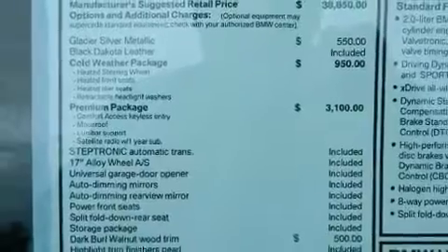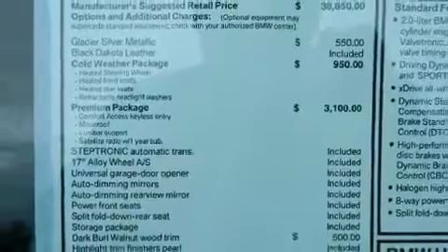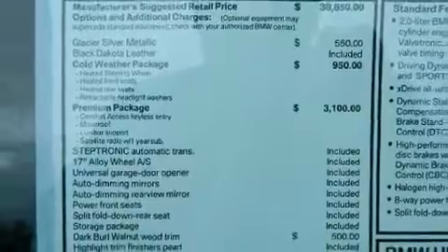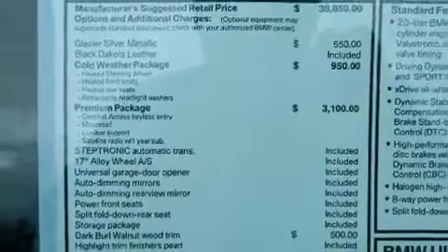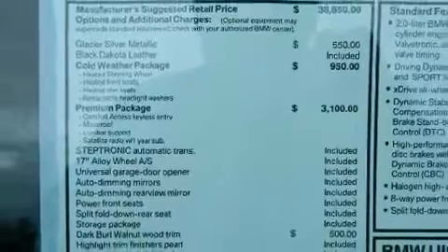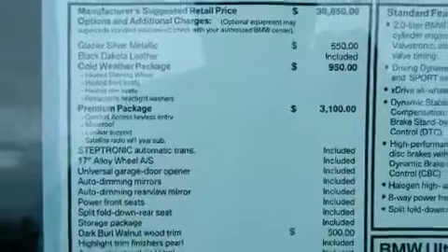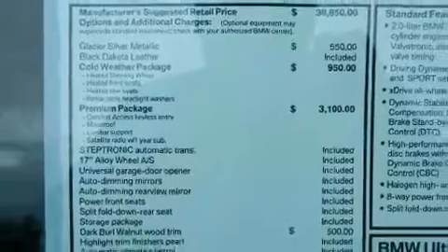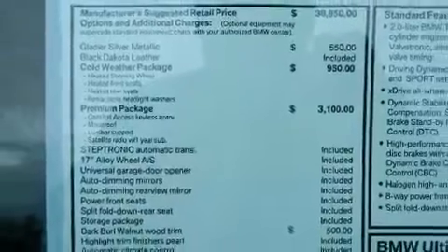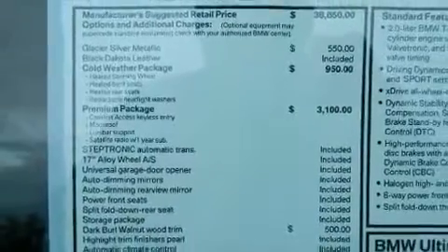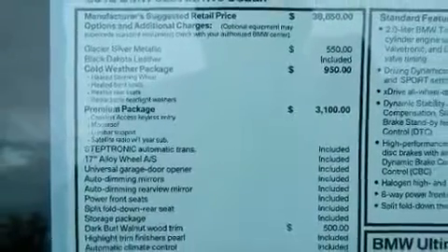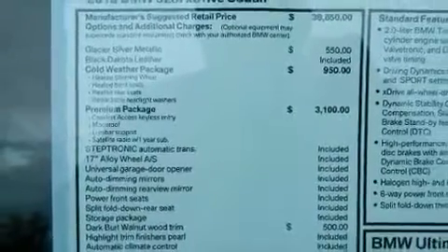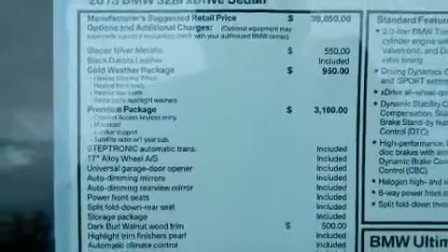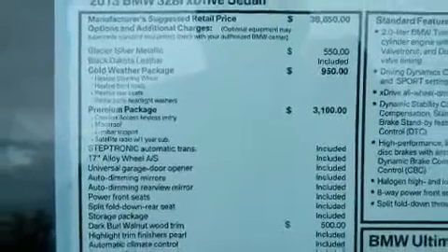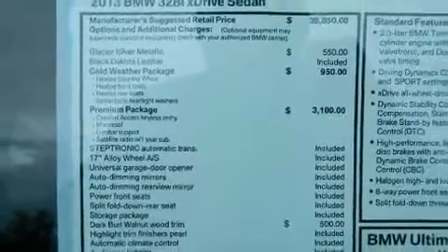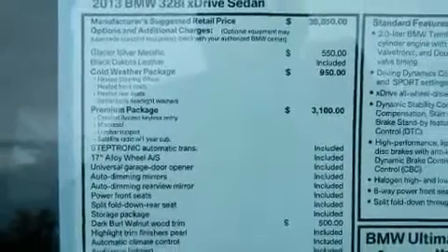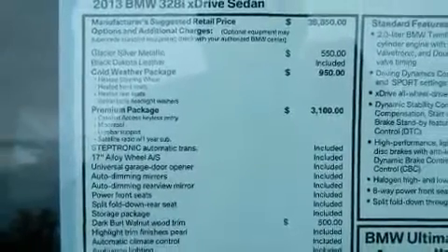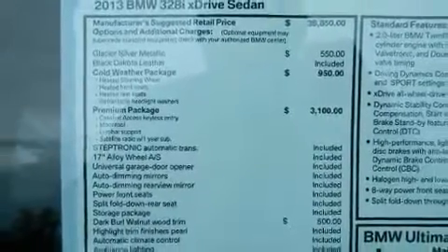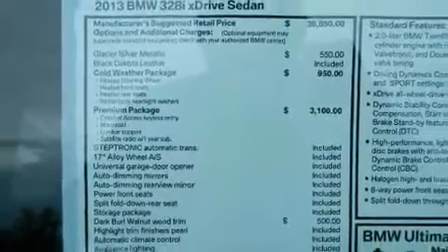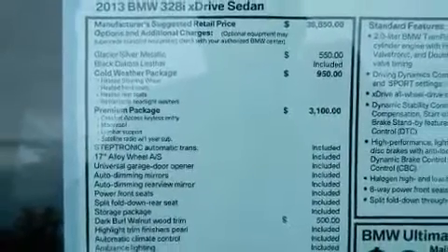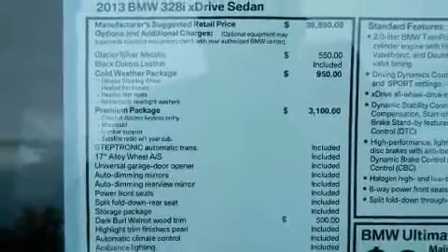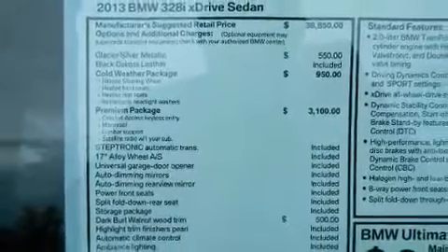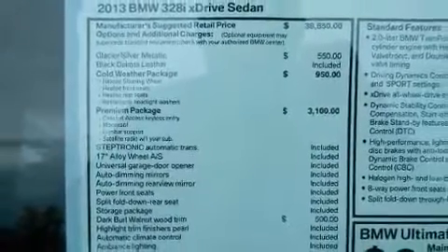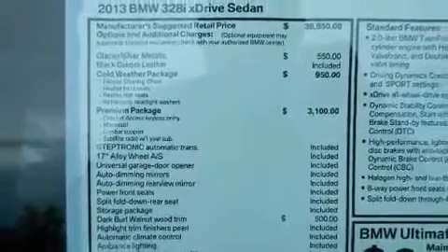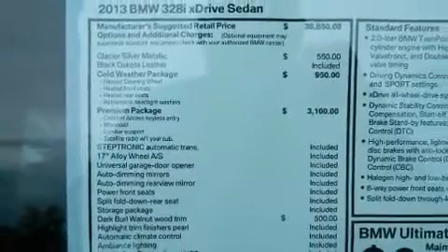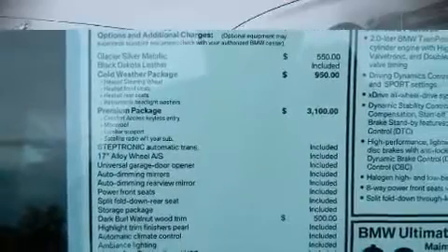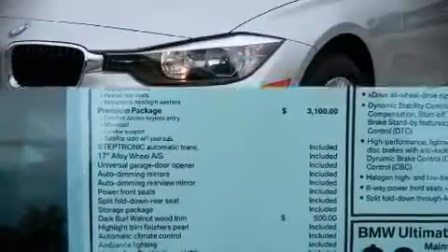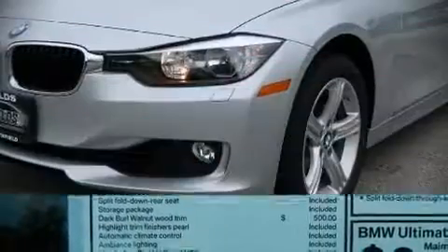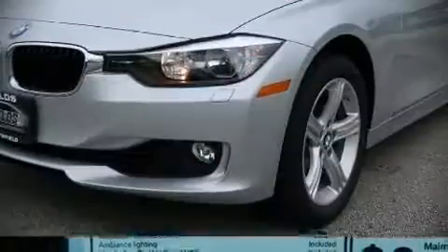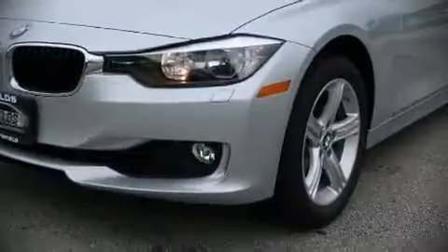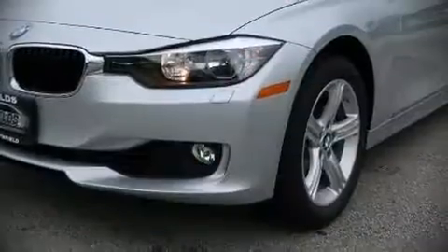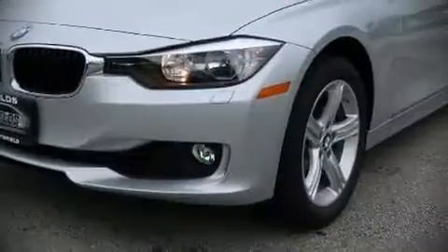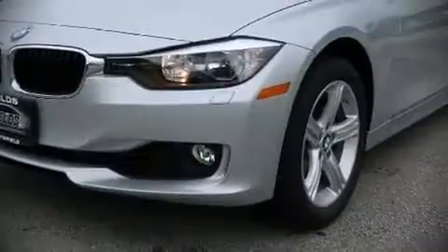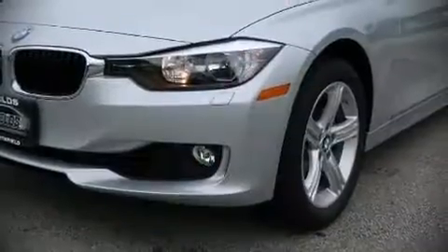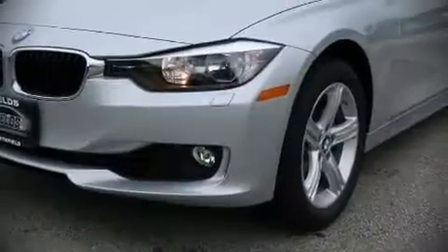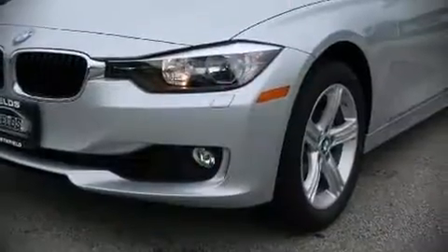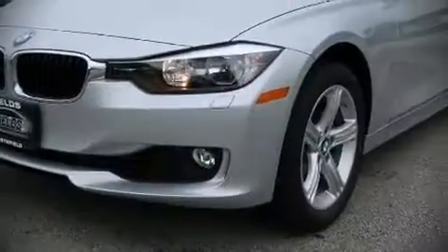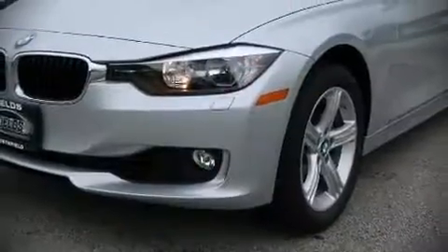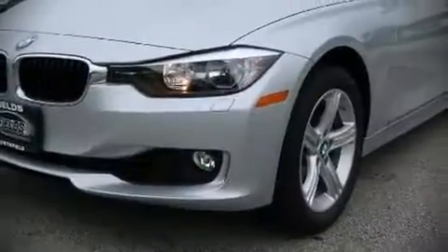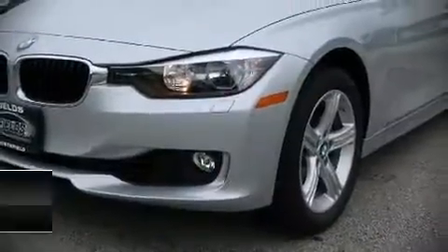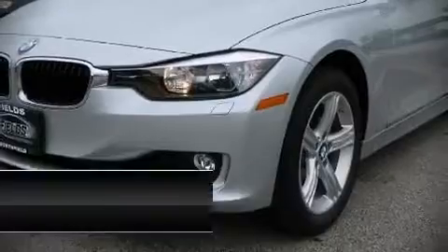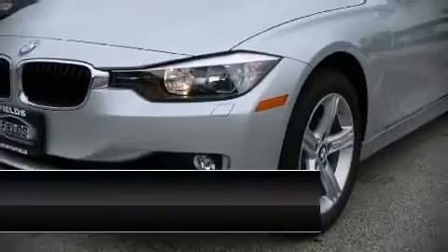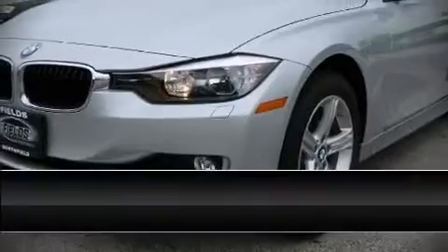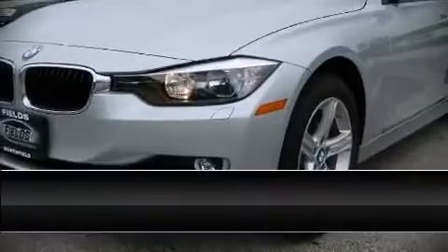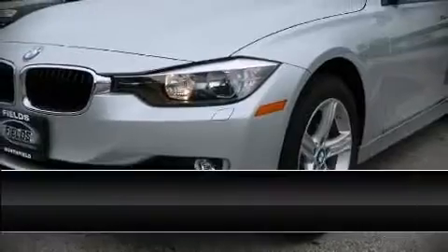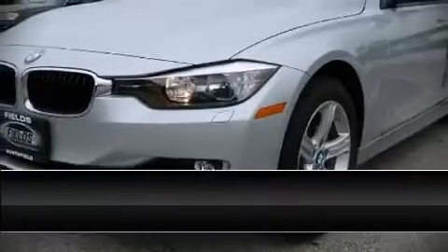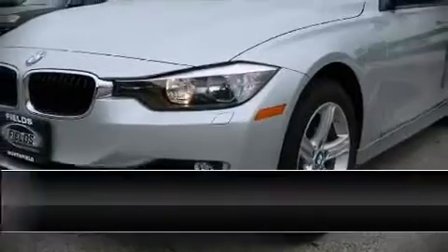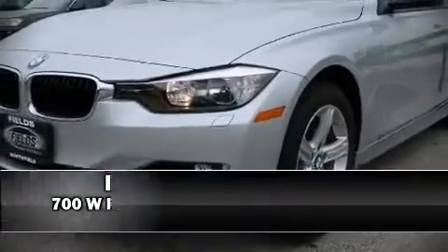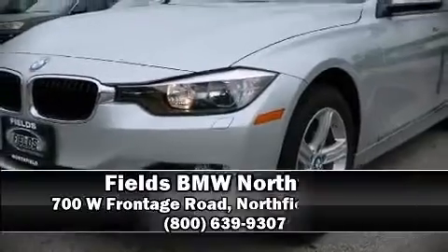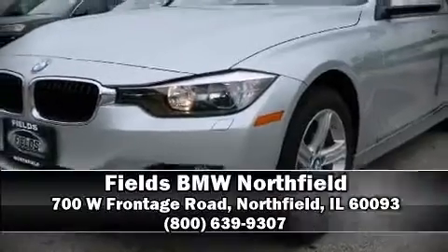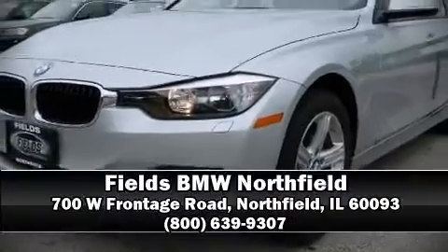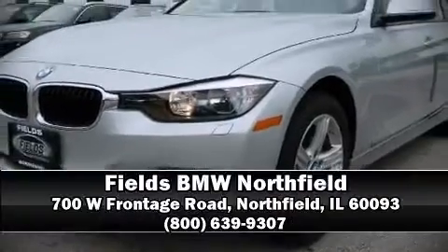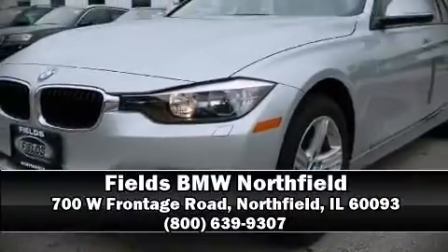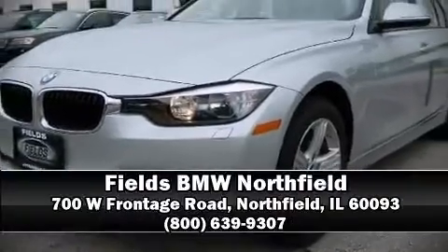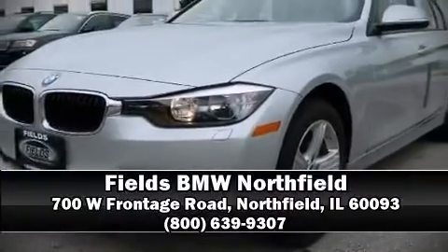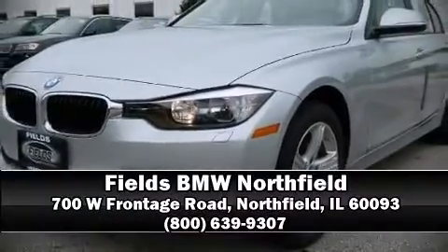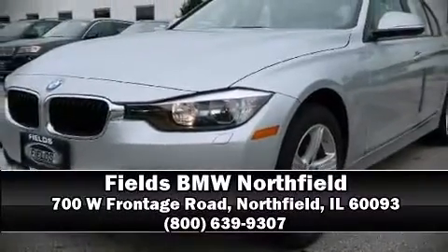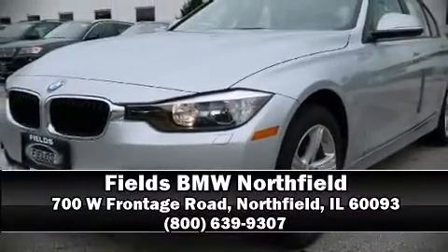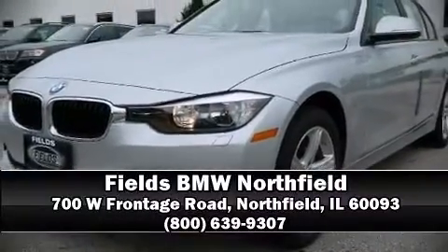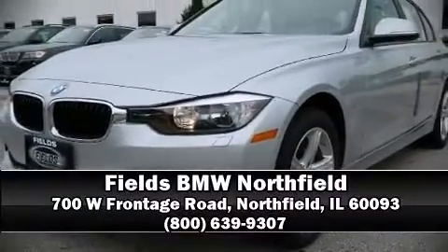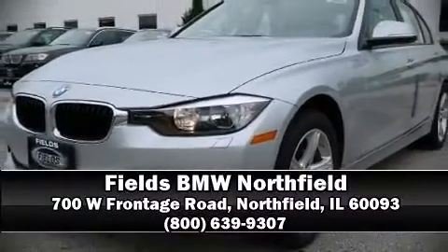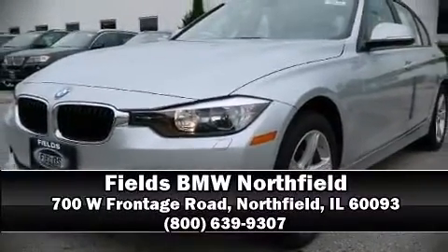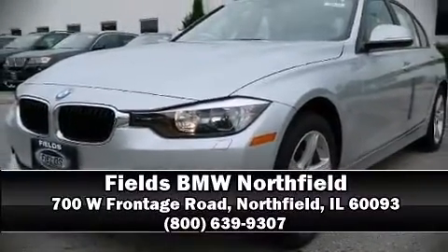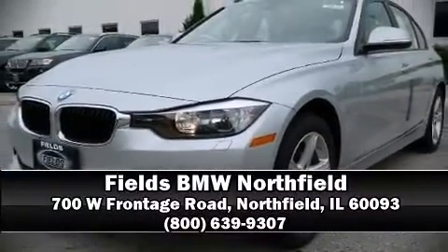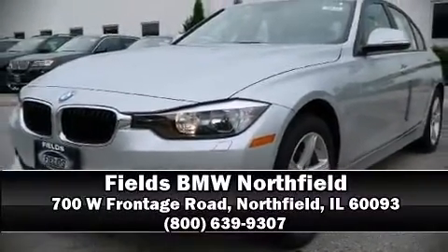When road conditions become unpredictable, rely on all-wheel drive to maintain outstanding control. We'd also be happy to help you arrange financing for your vehicle — please don't hesitate to give us a call.